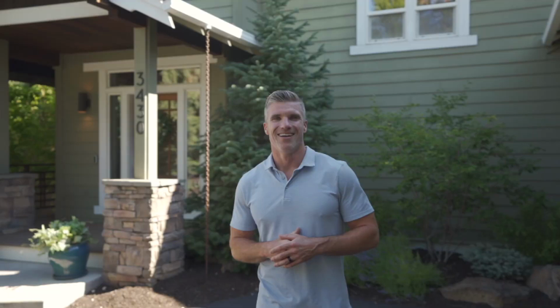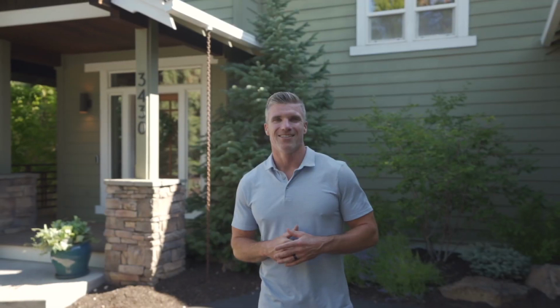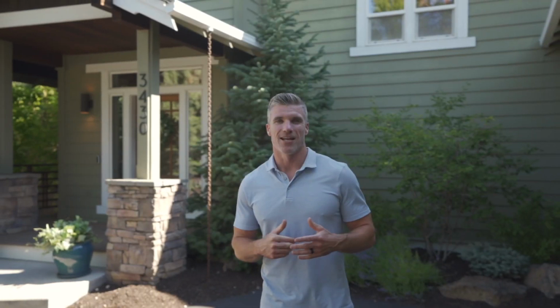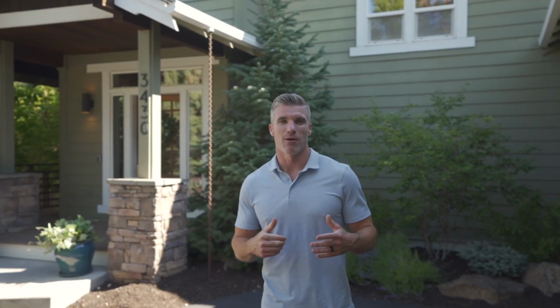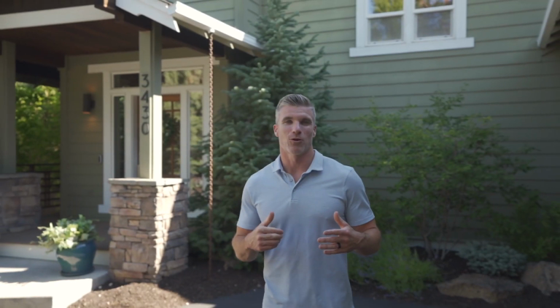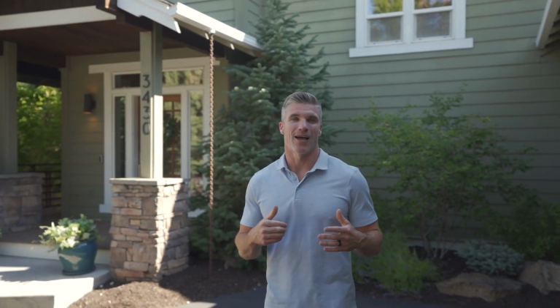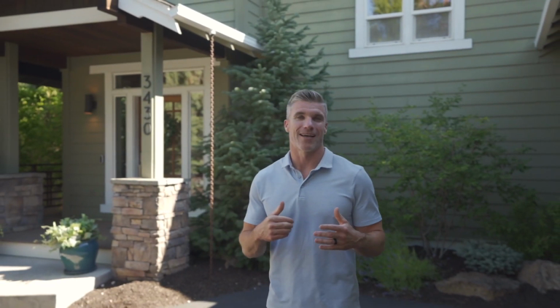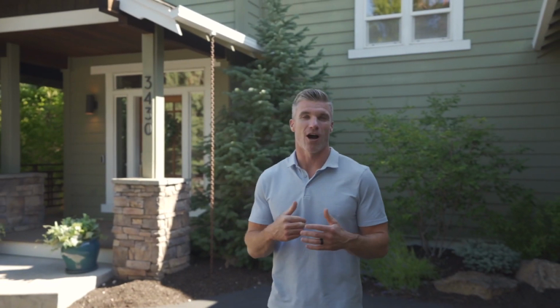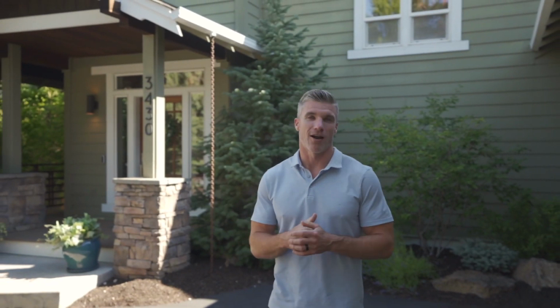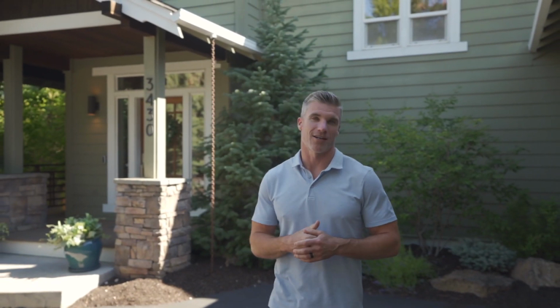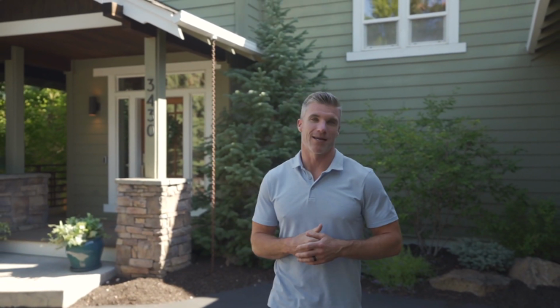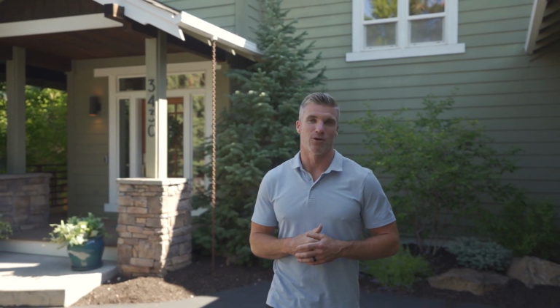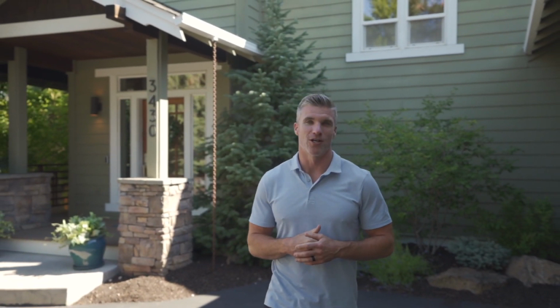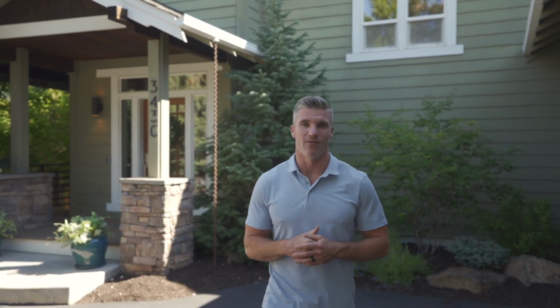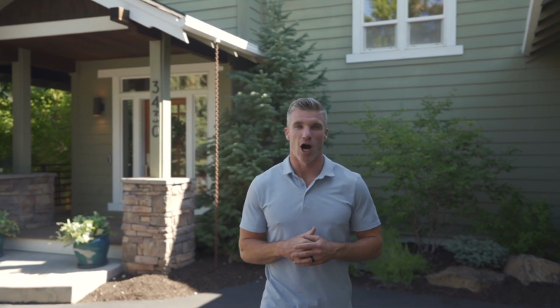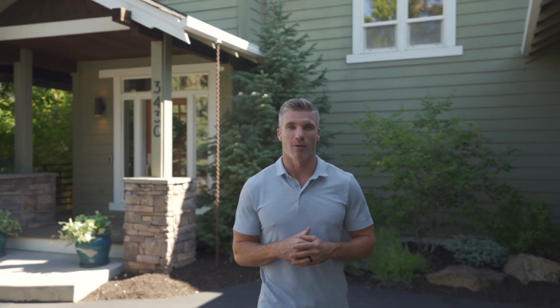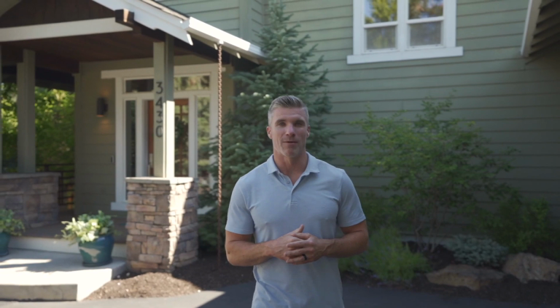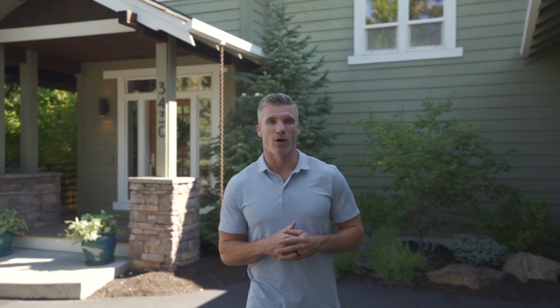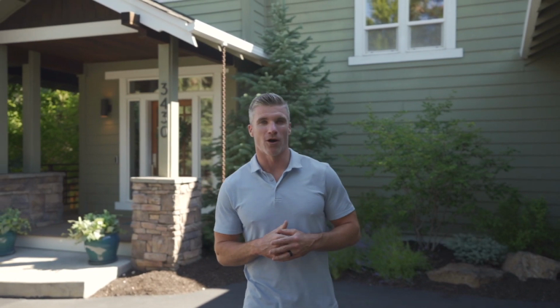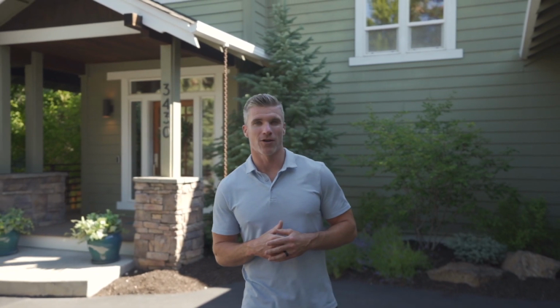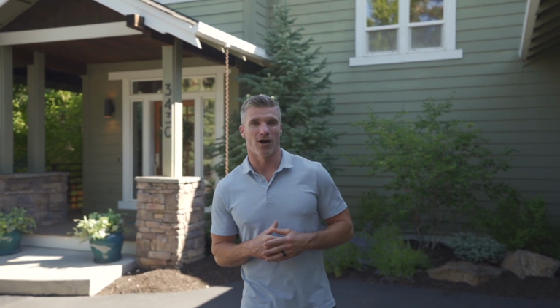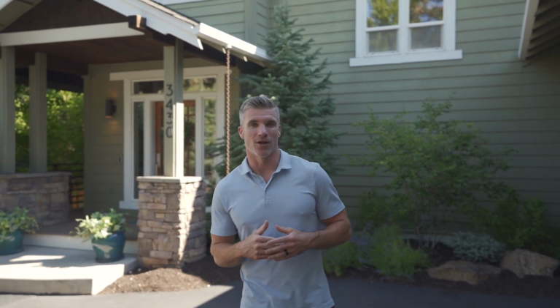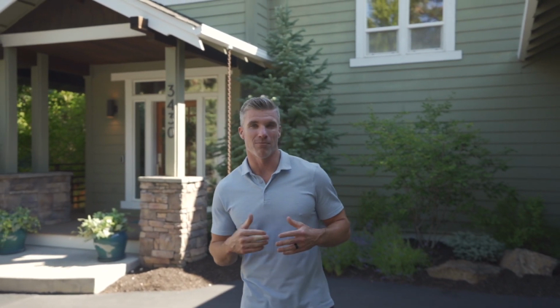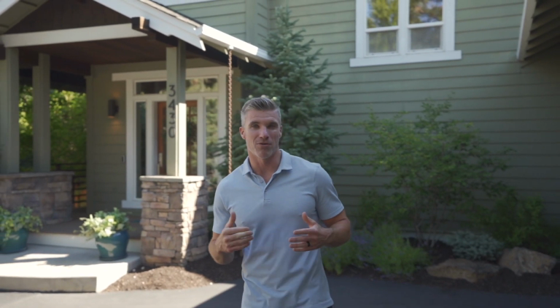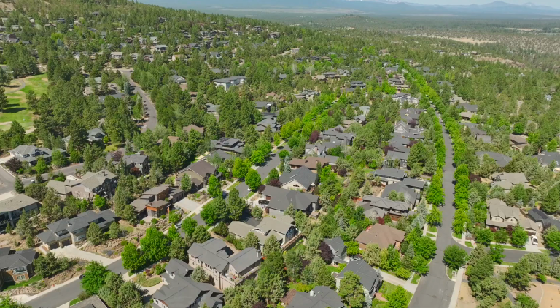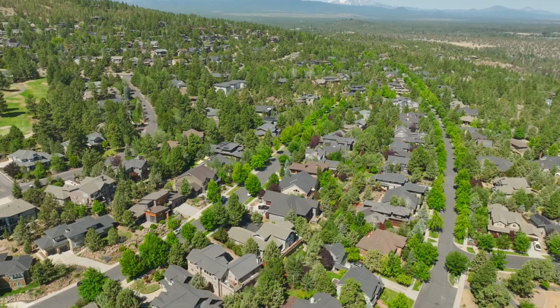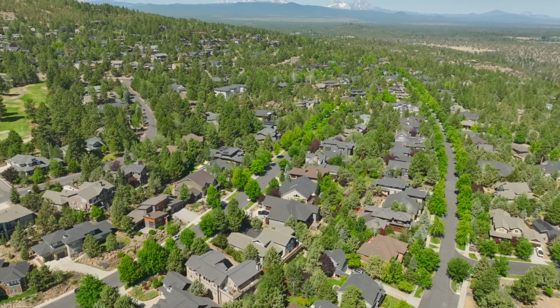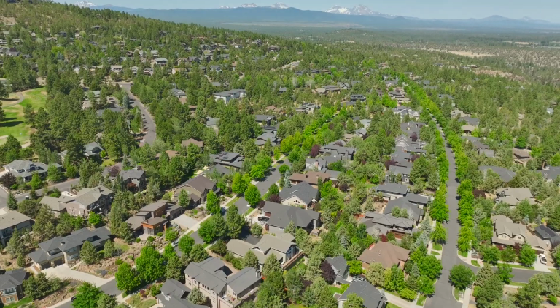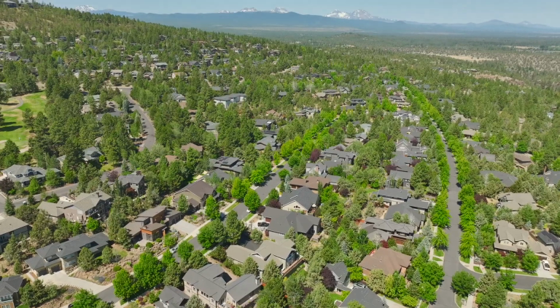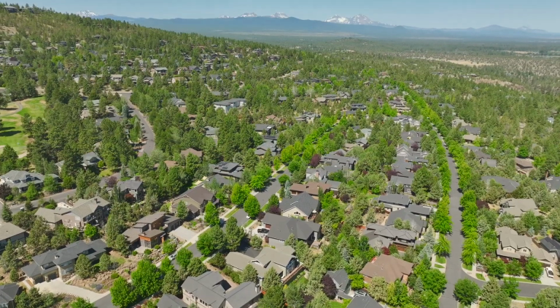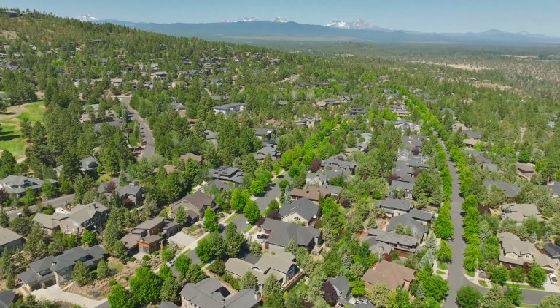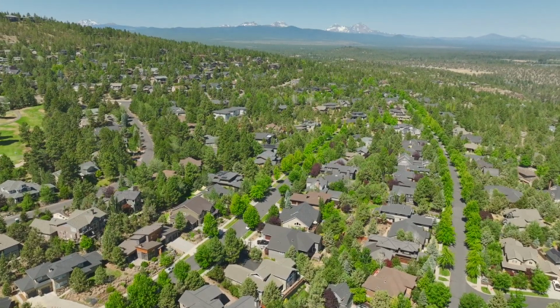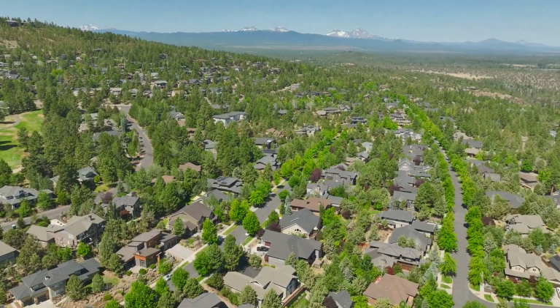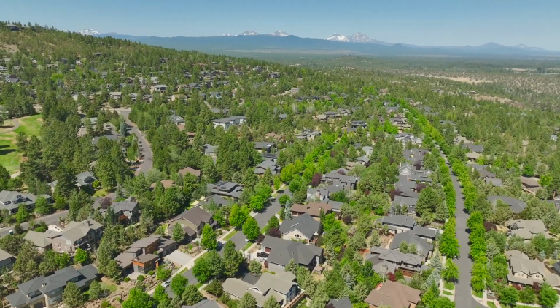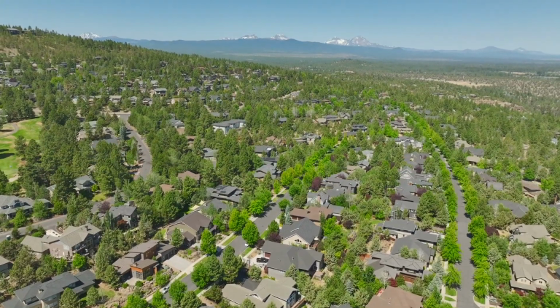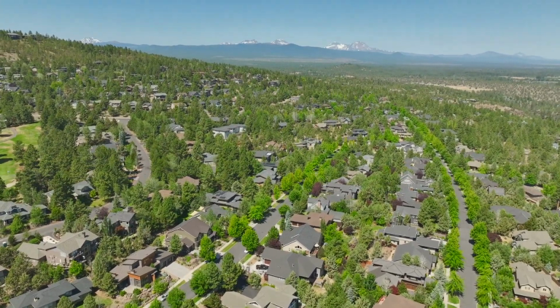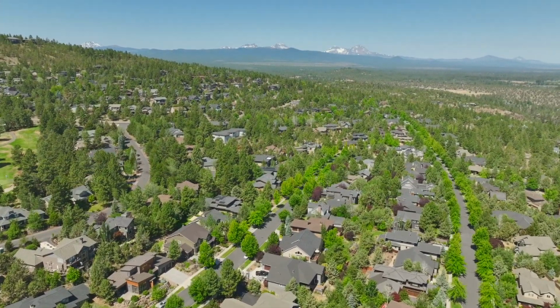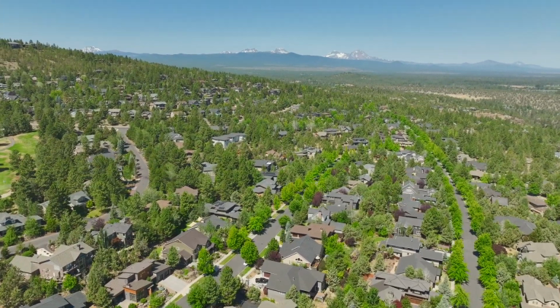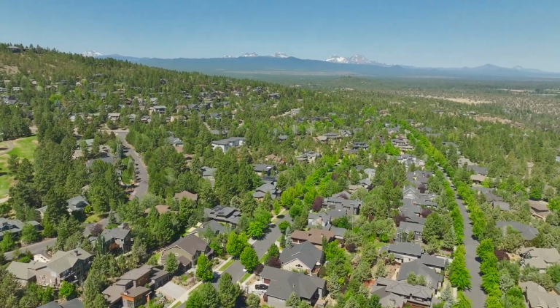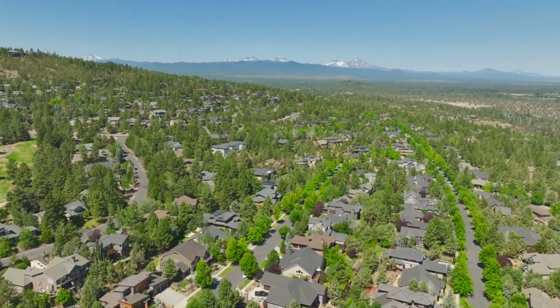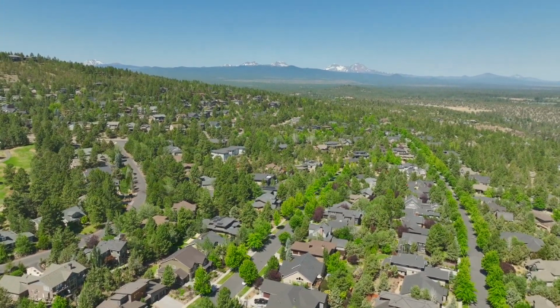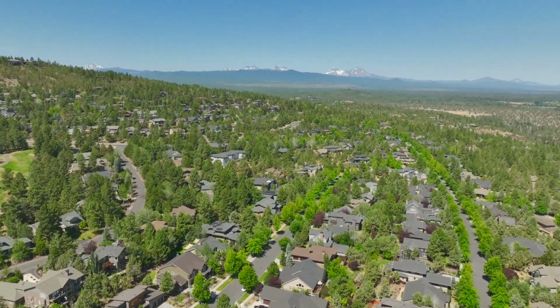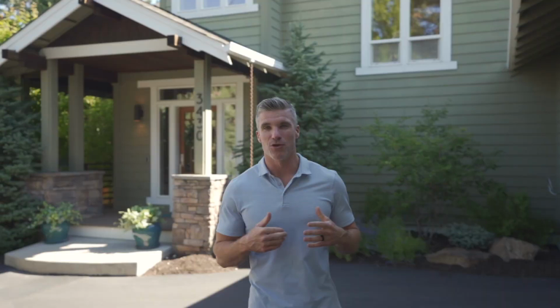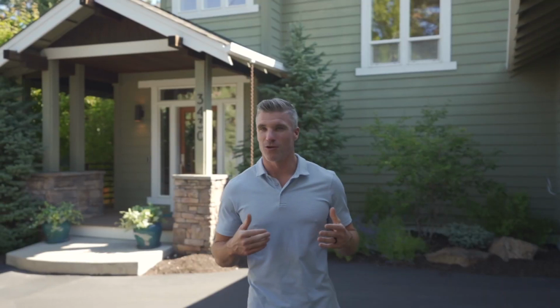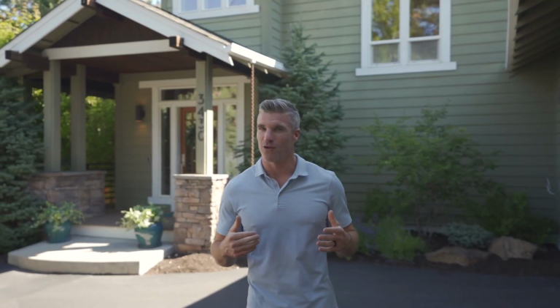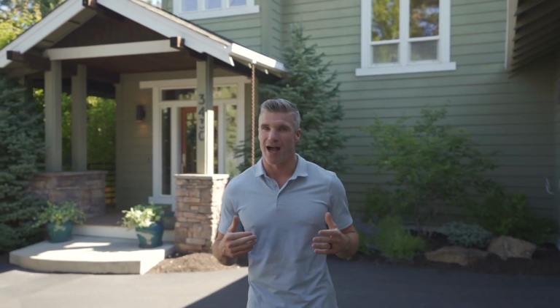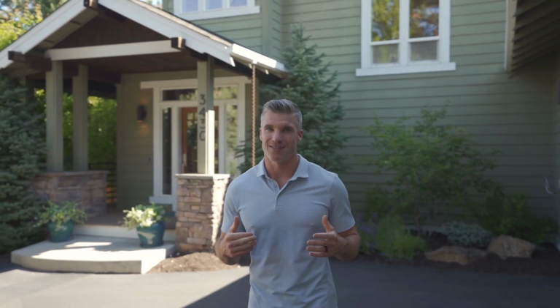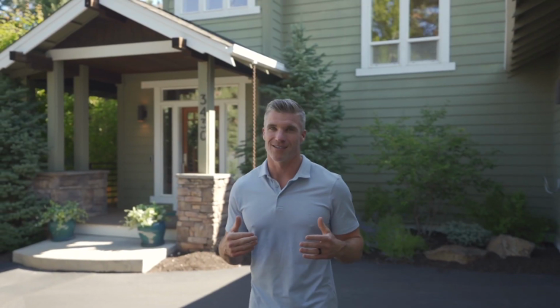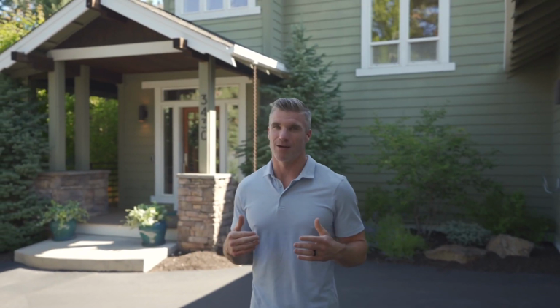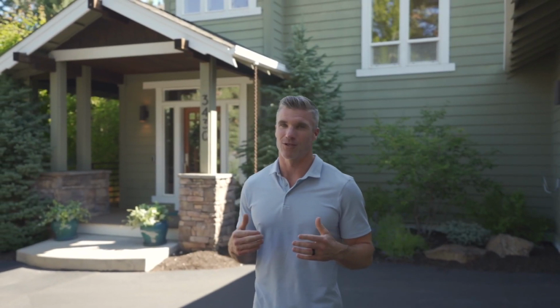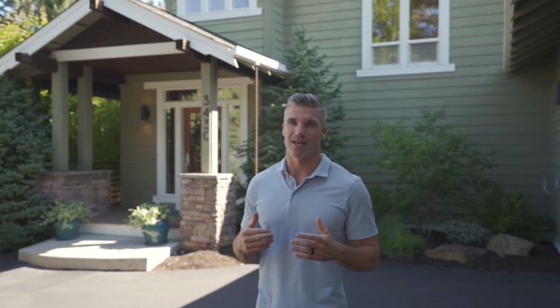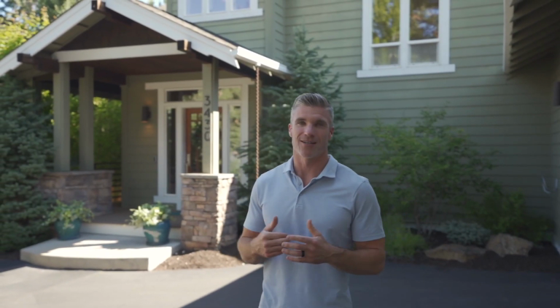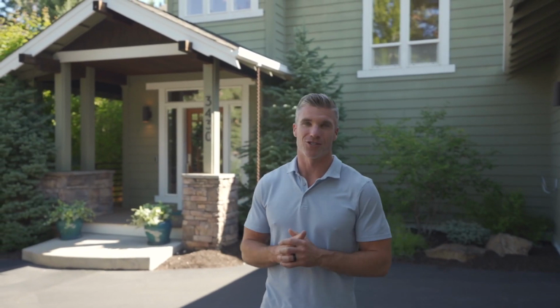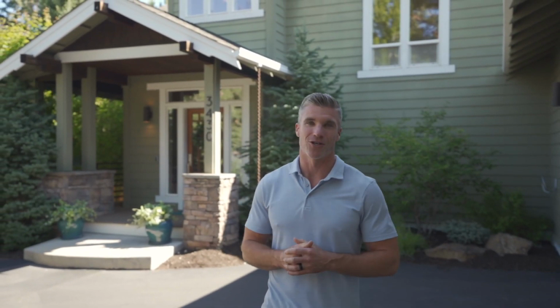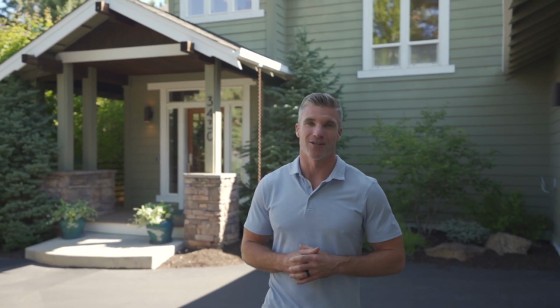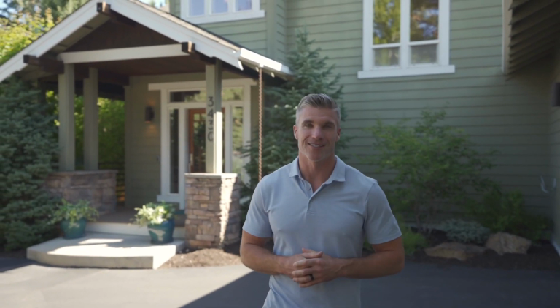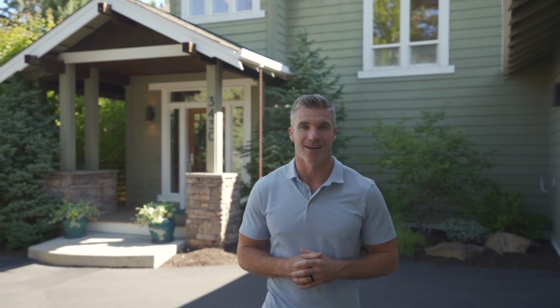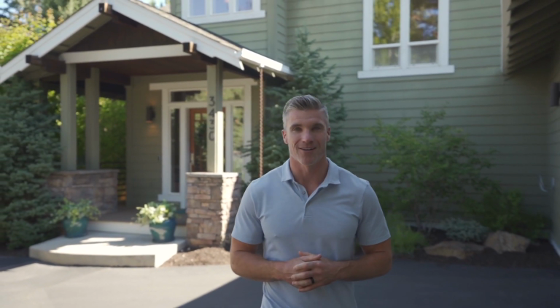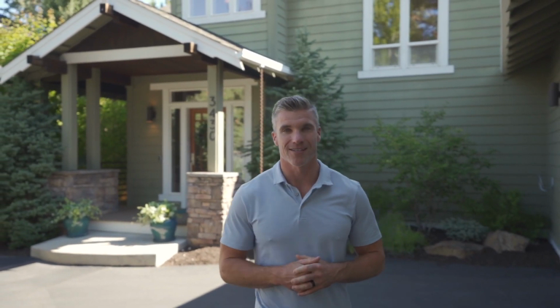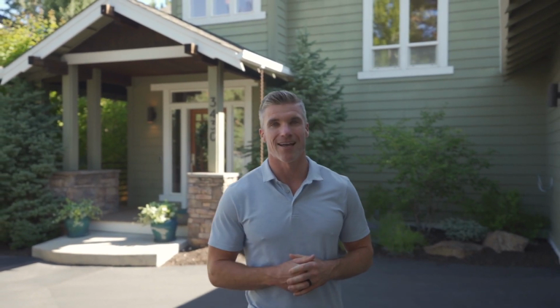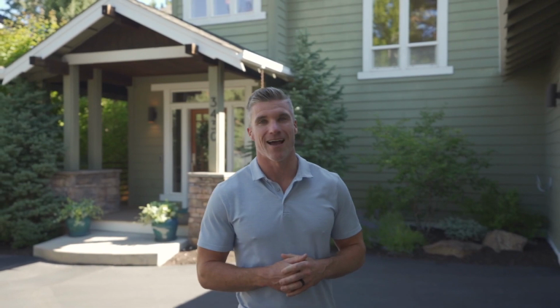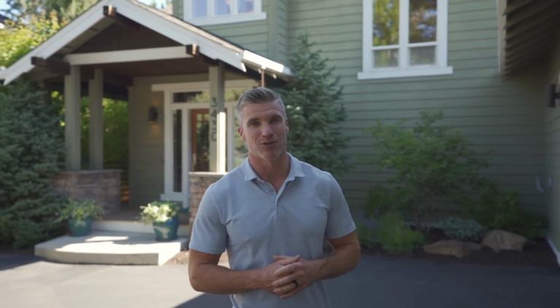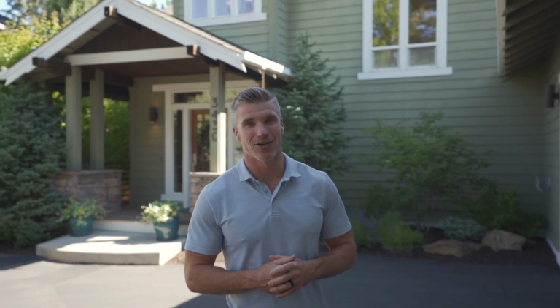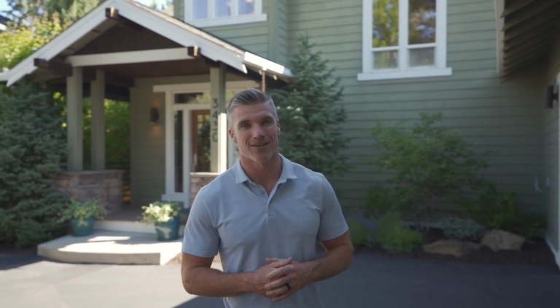Today we're in the iconic neighborhood of Aubrey Park on the Butte on the west side of Bend. We have a beautiful house today we're excited to show you — let's head inside and have a look.